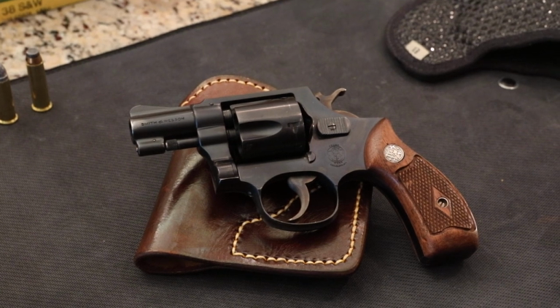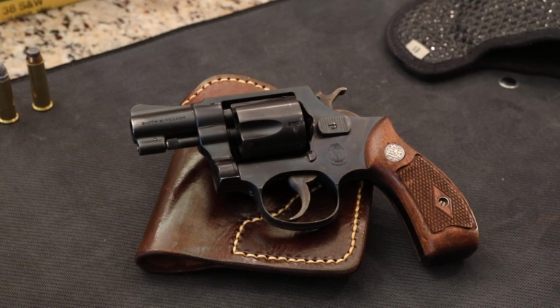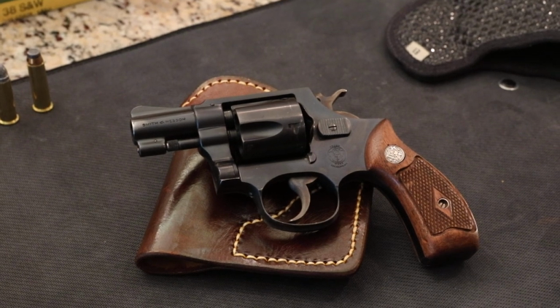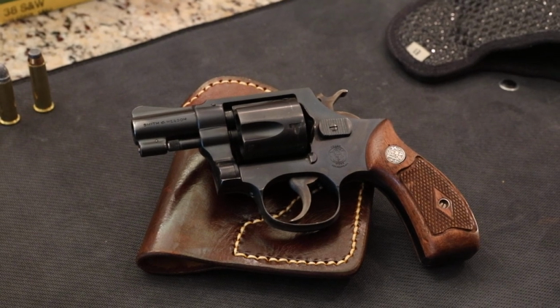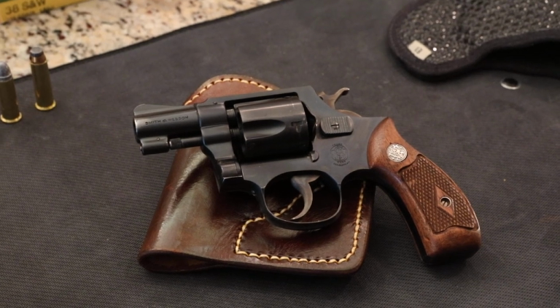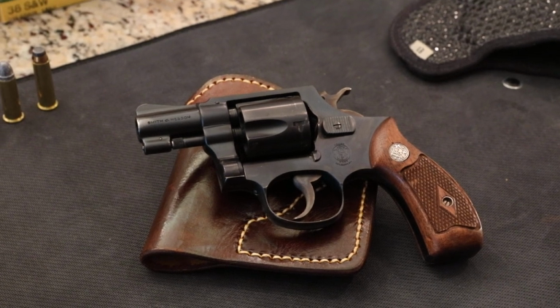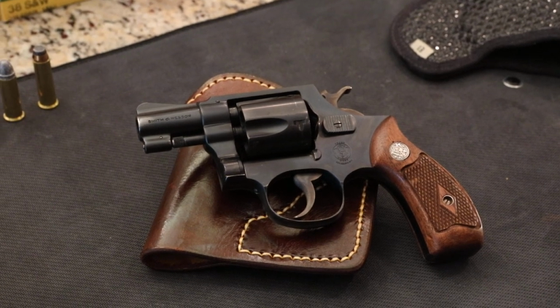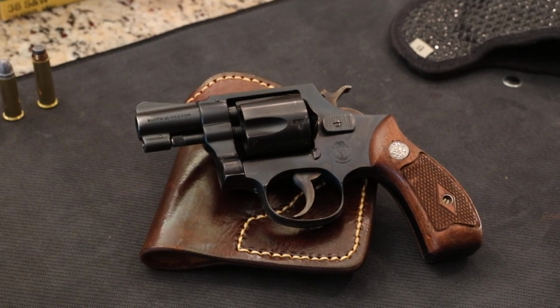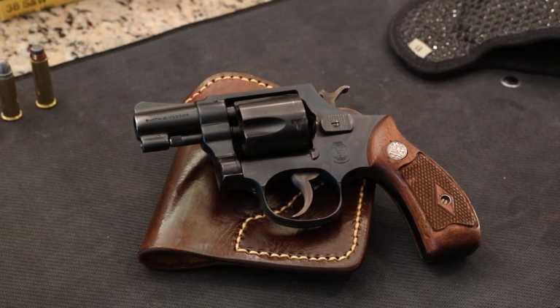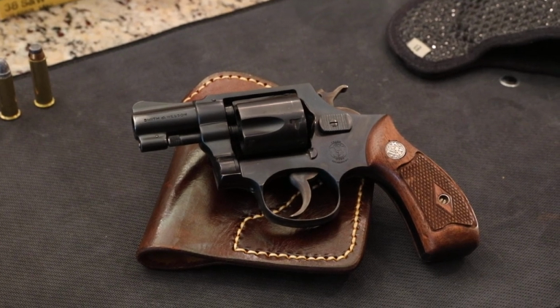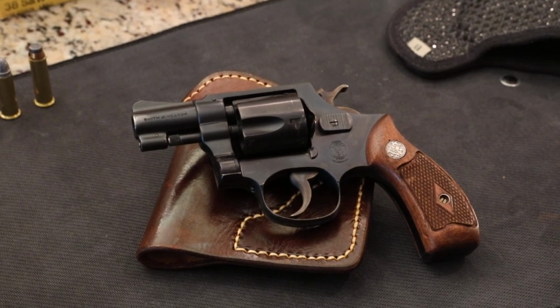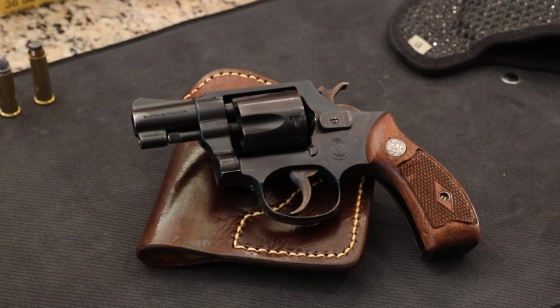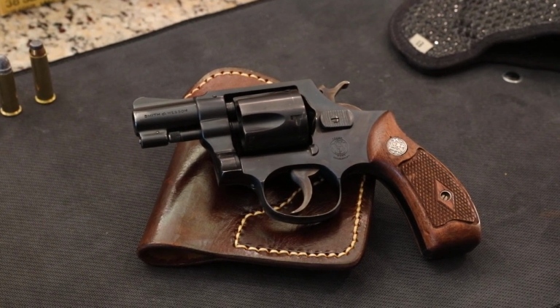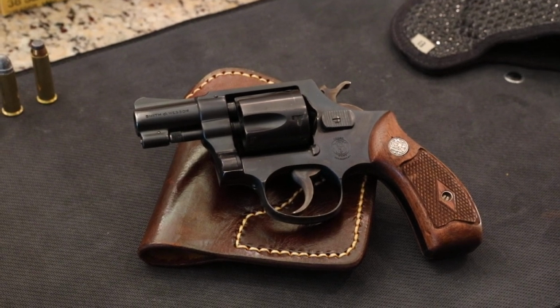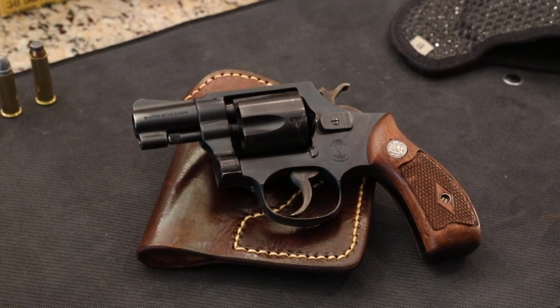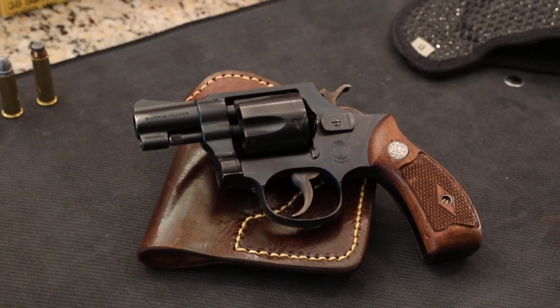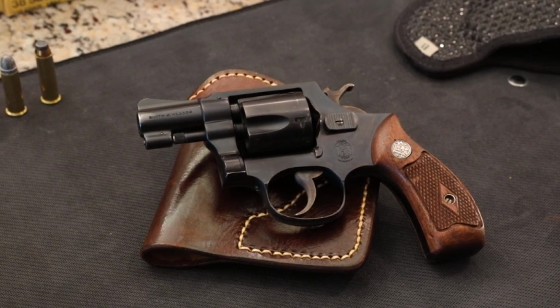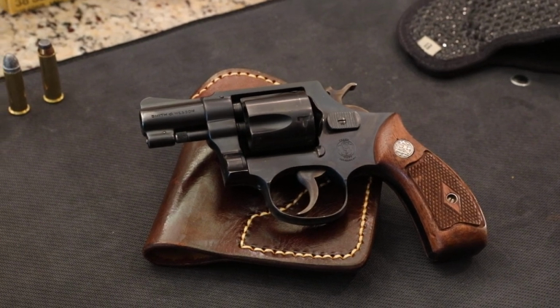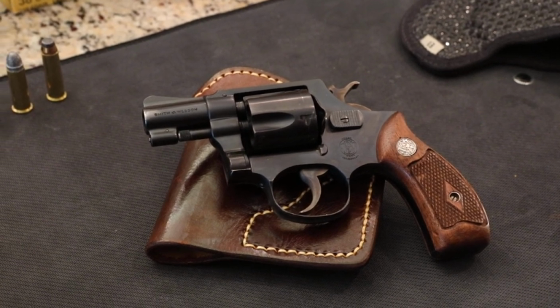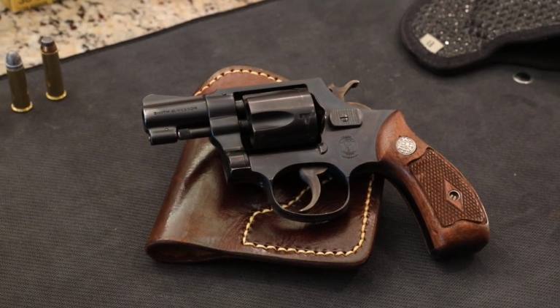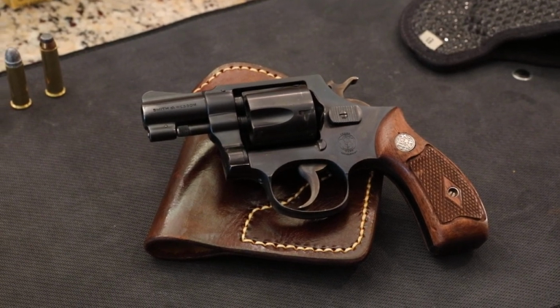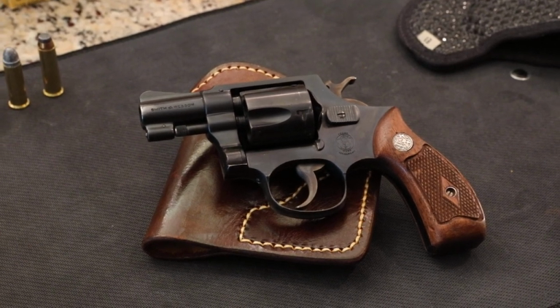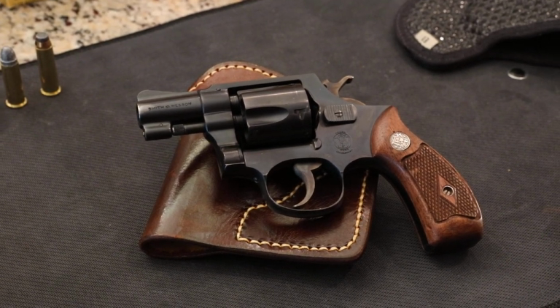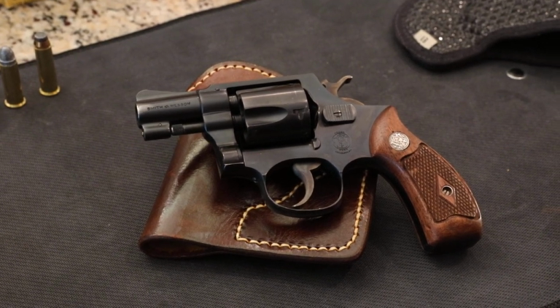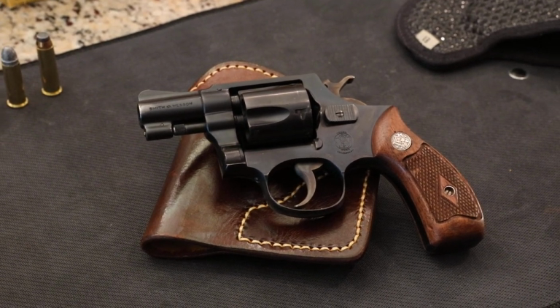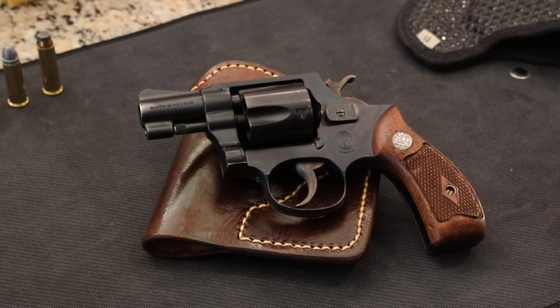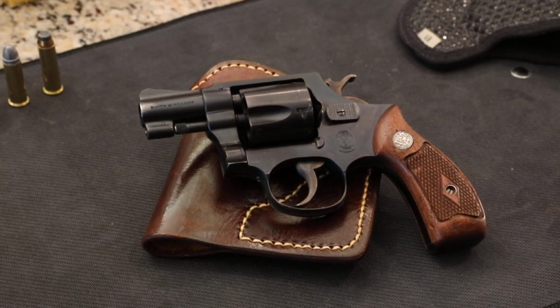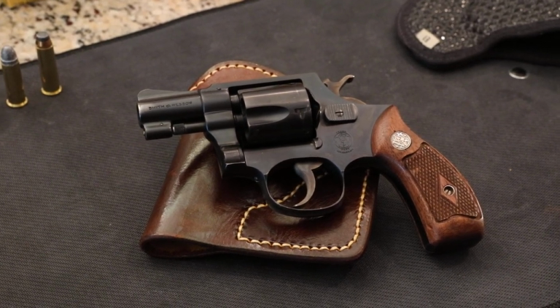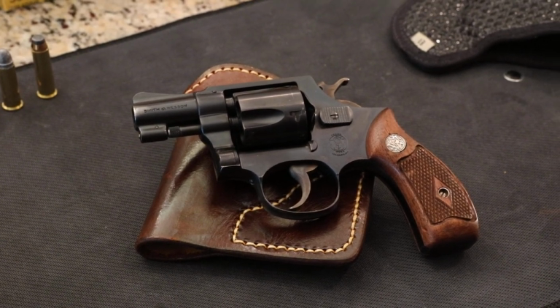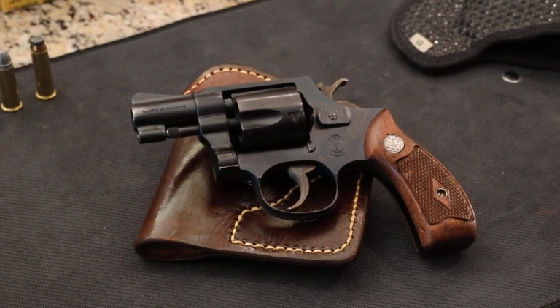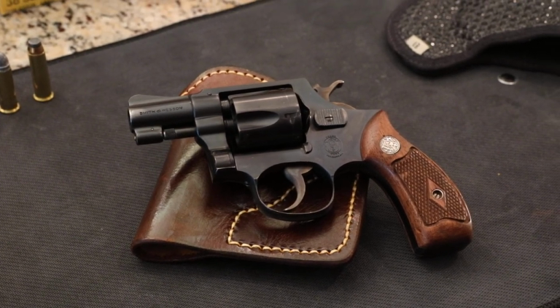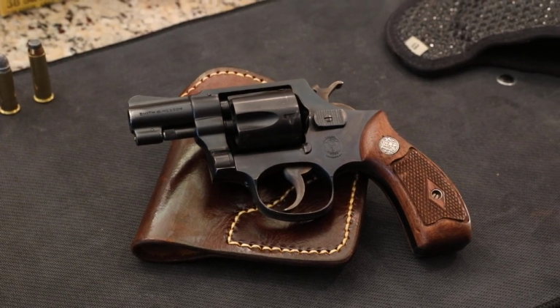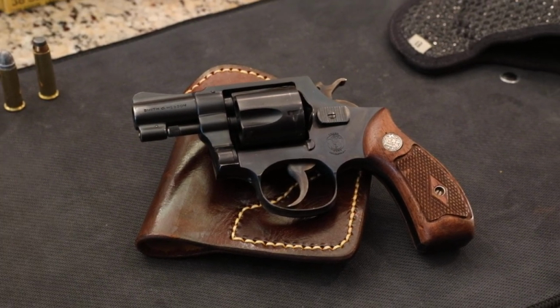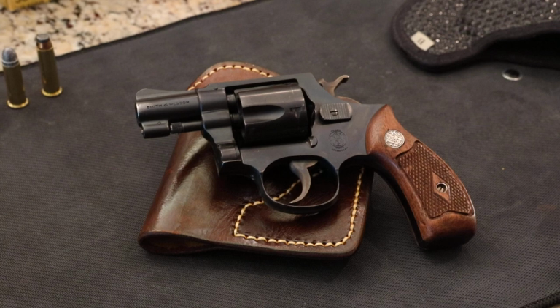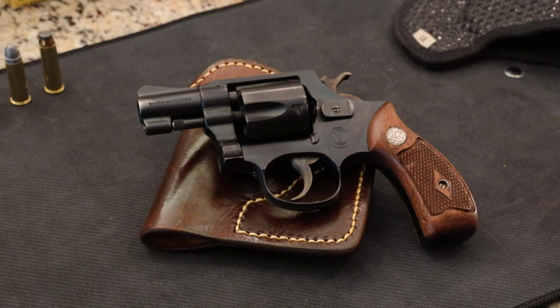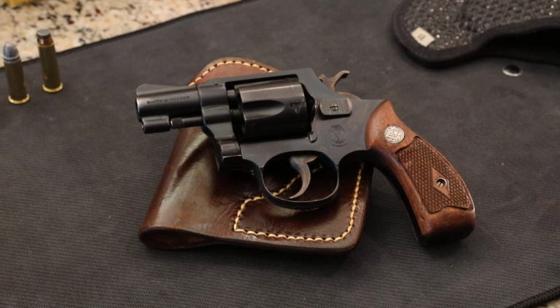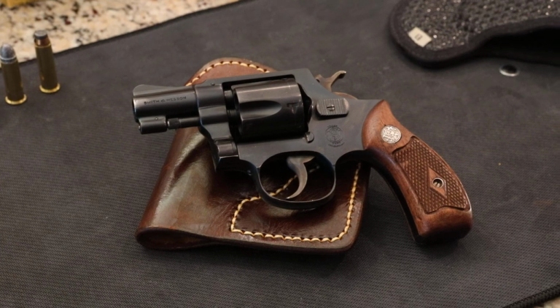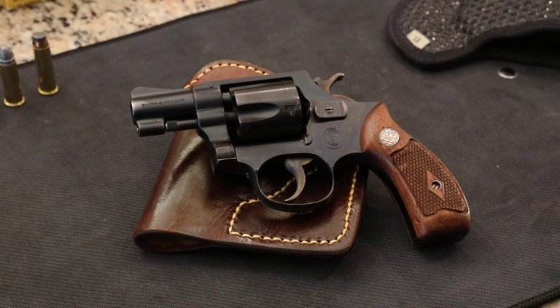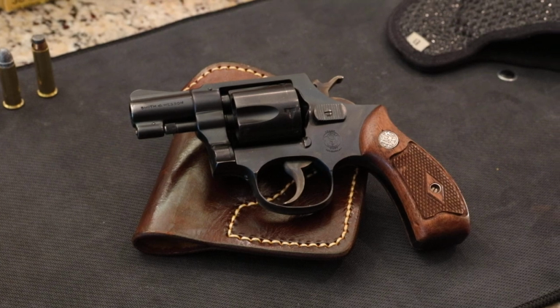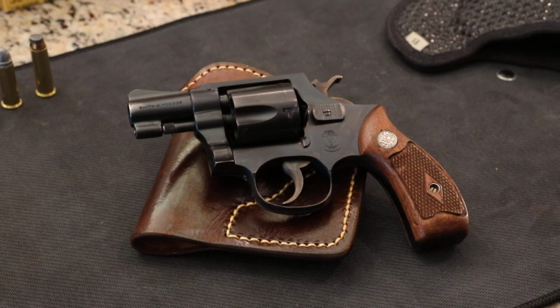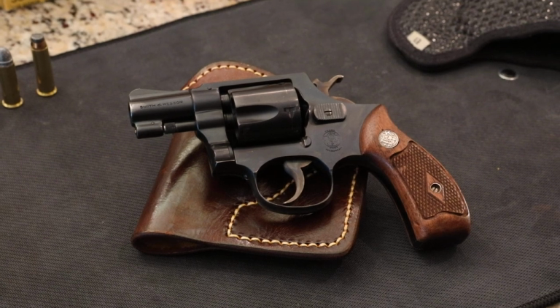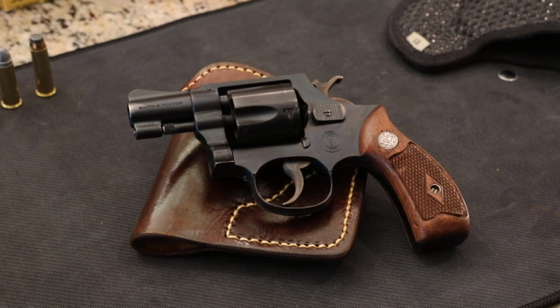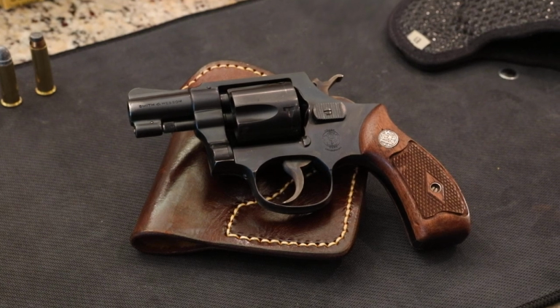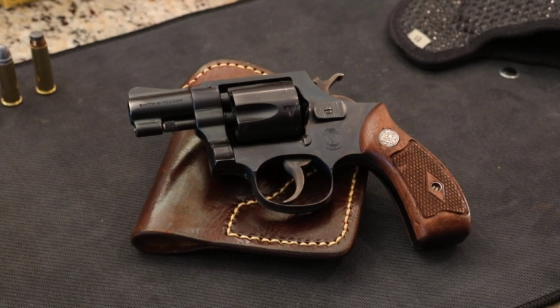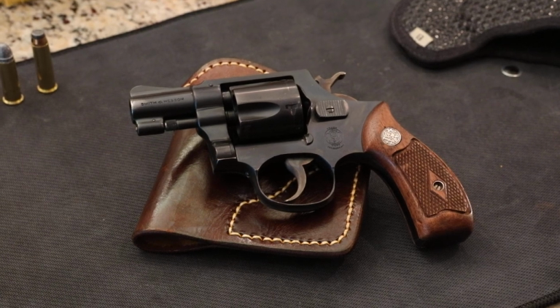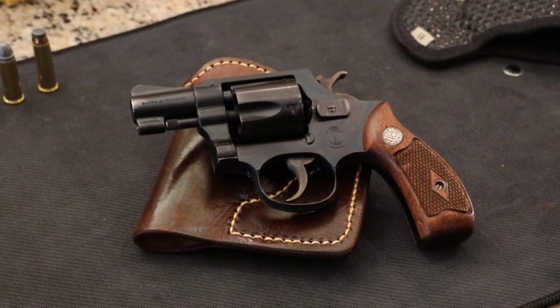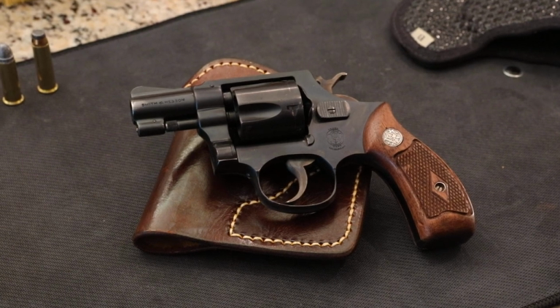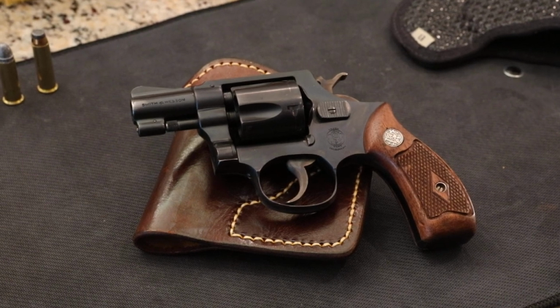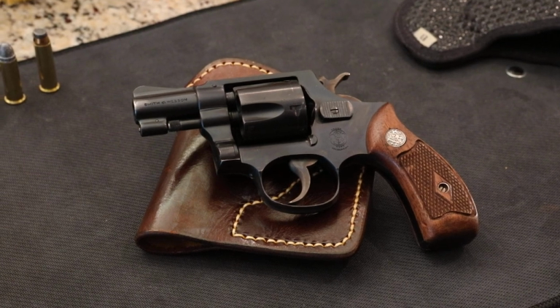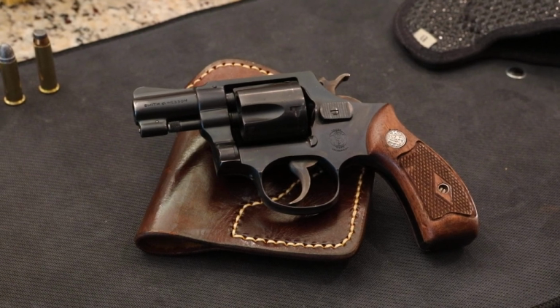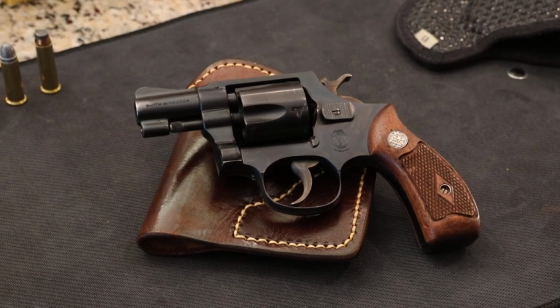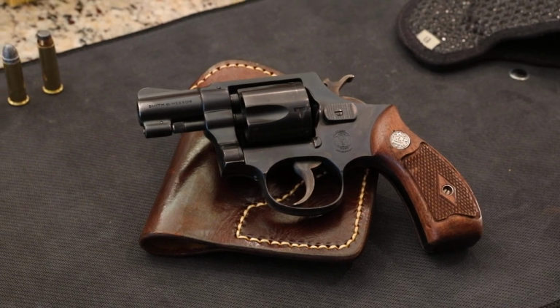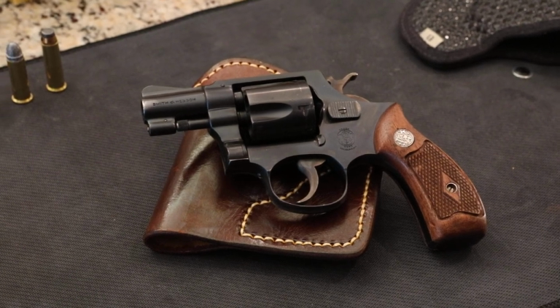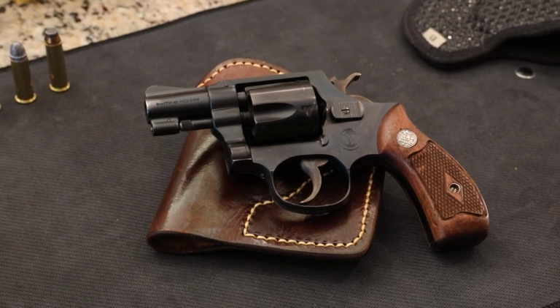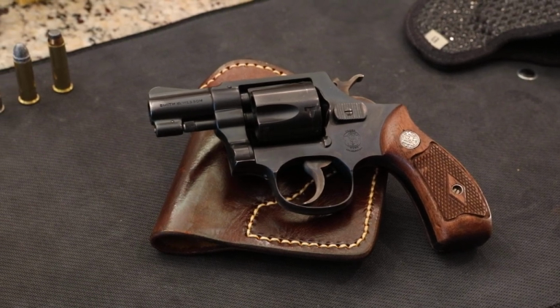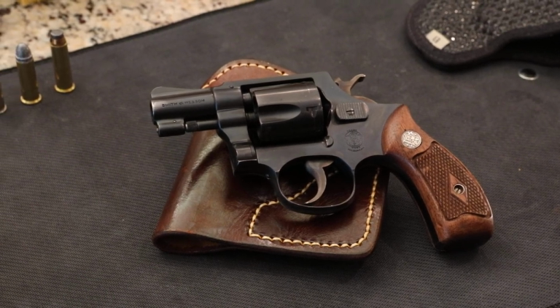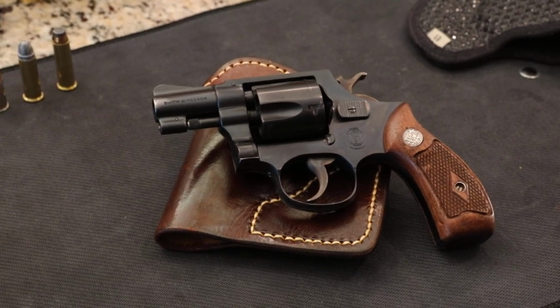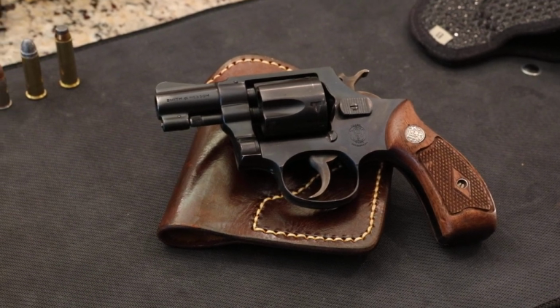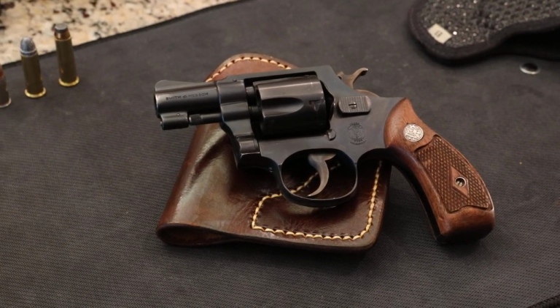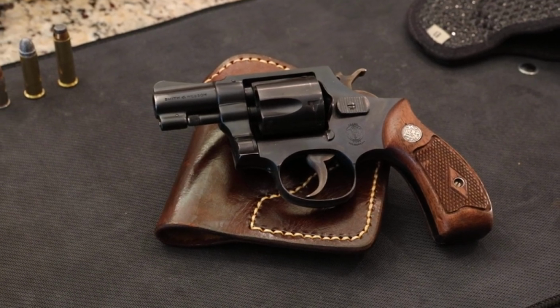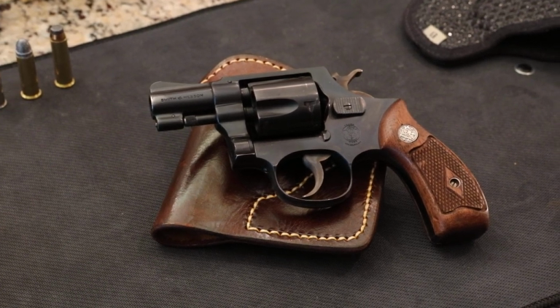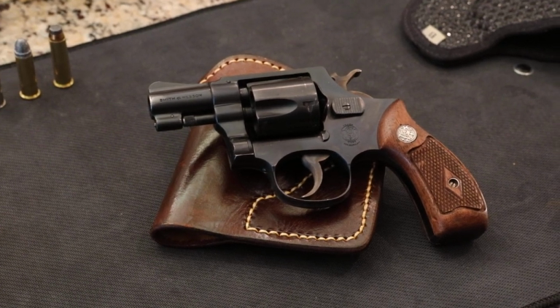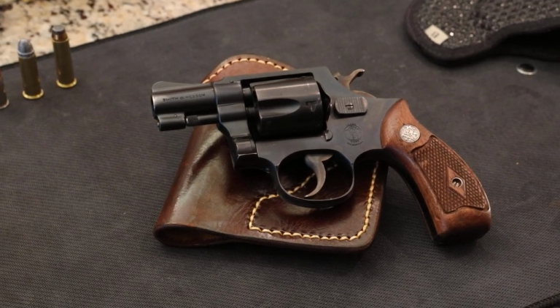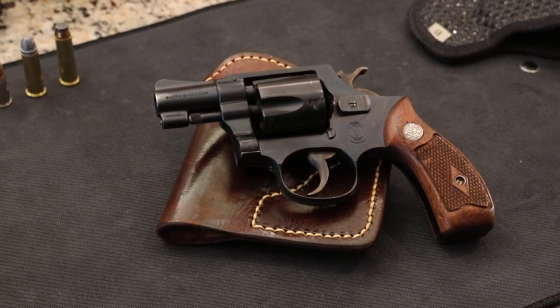Drew357, good morning, good afternoon, good evening. Whatever time it is when you're watching this video, thanks for stopping by.